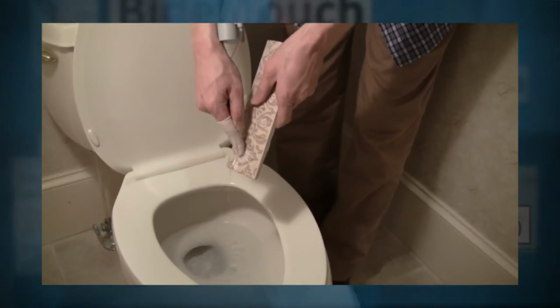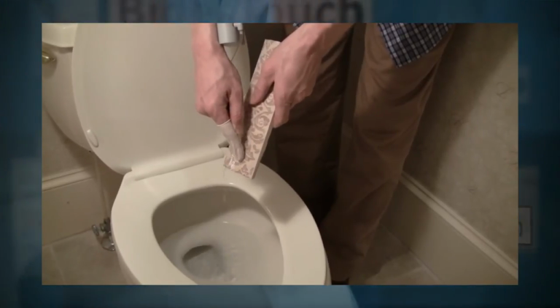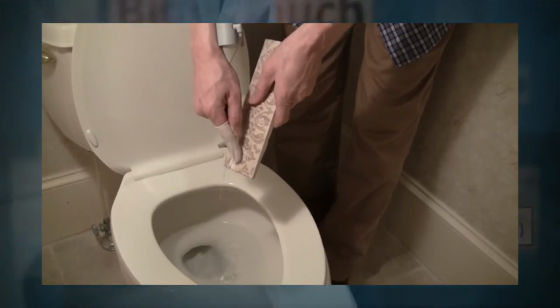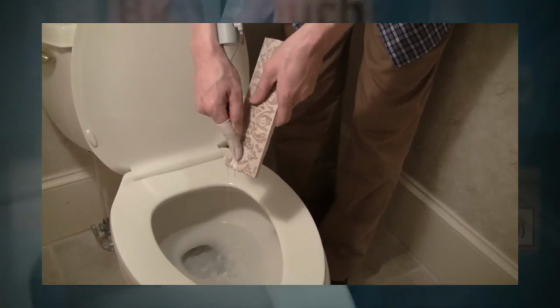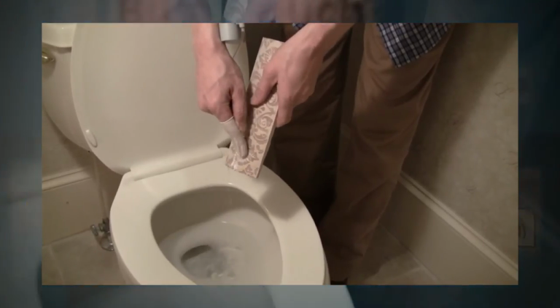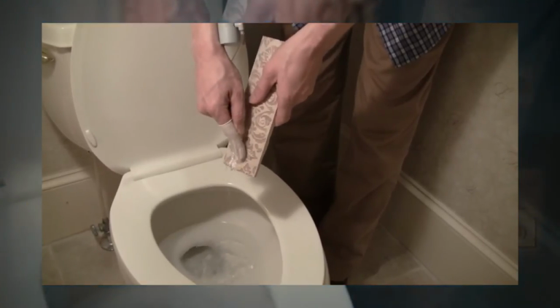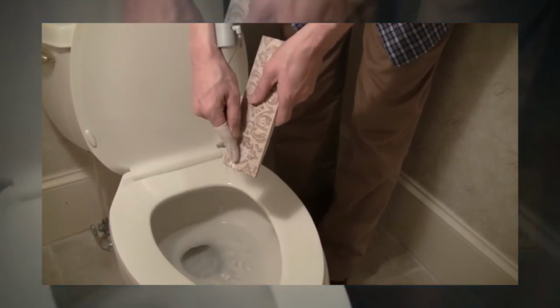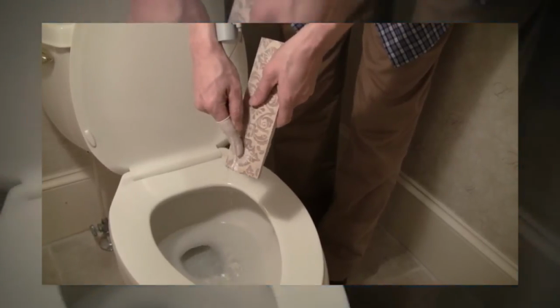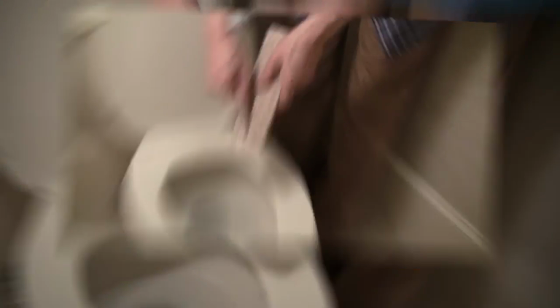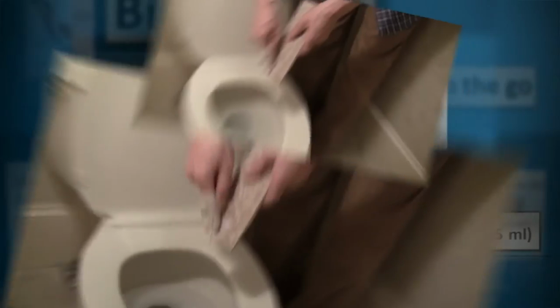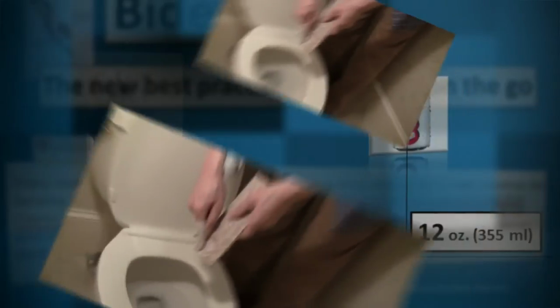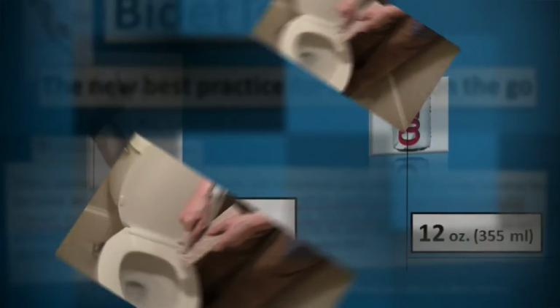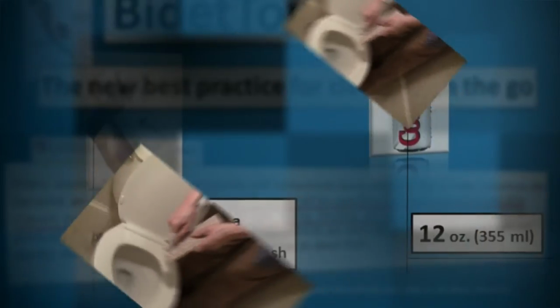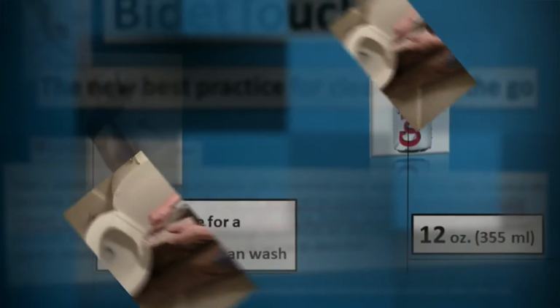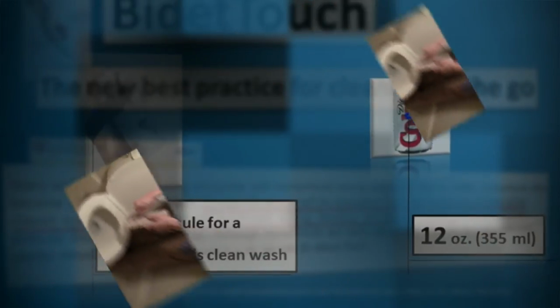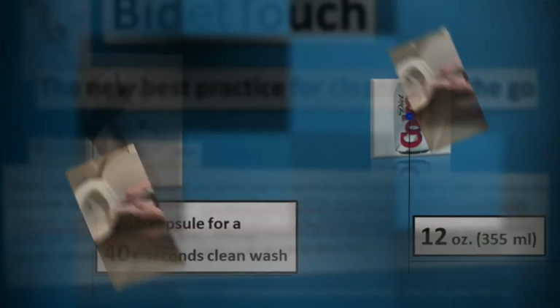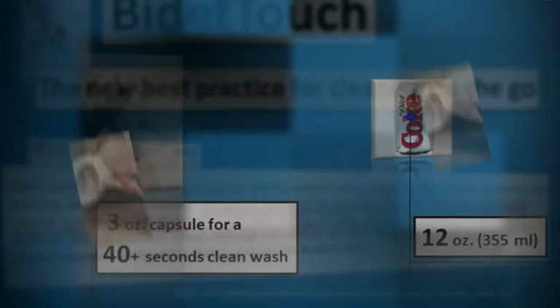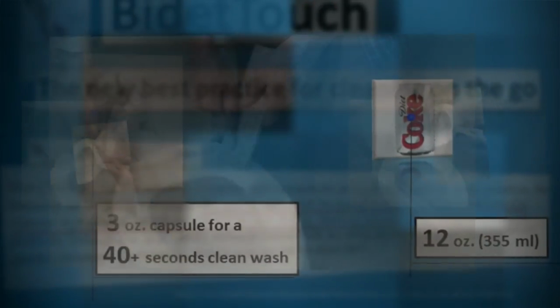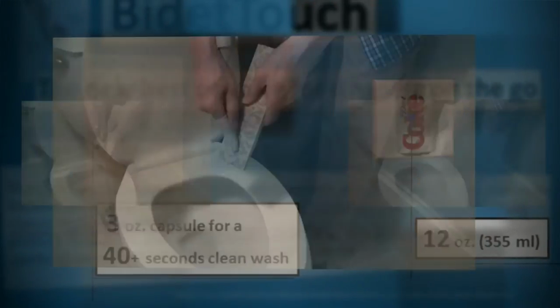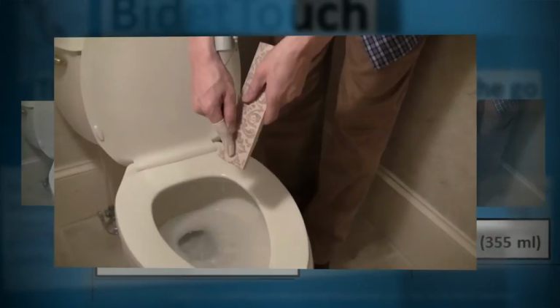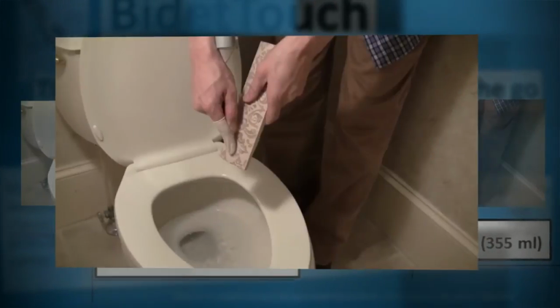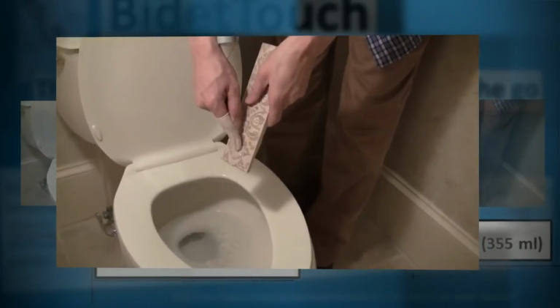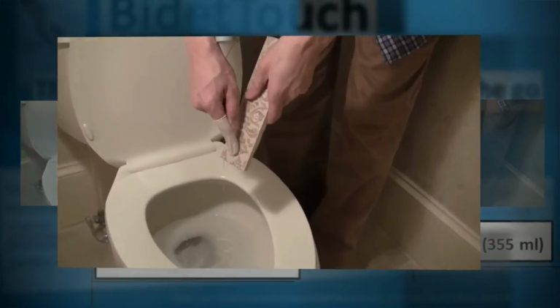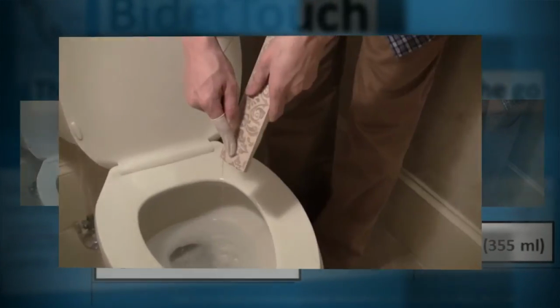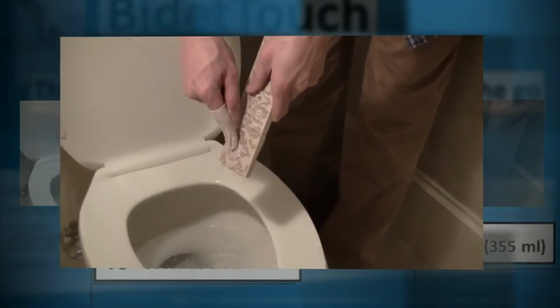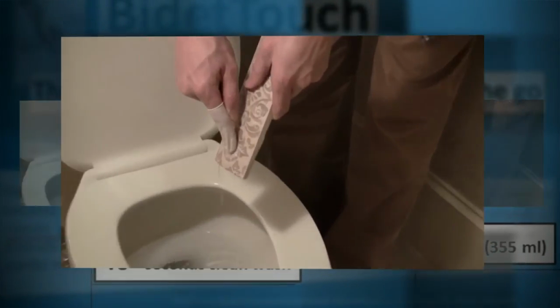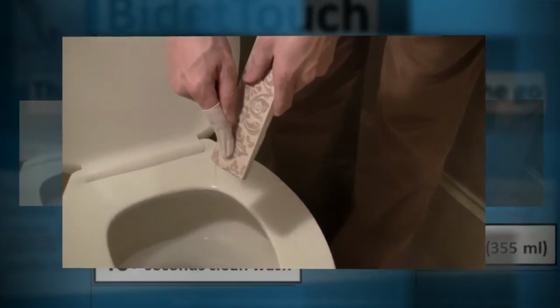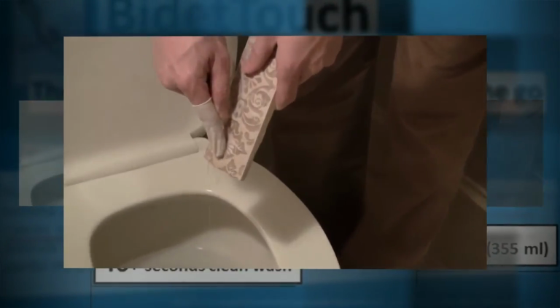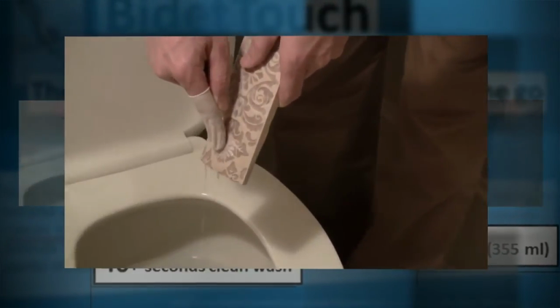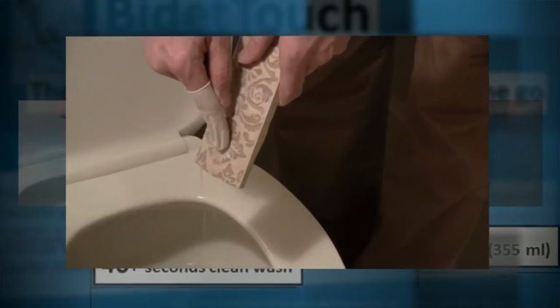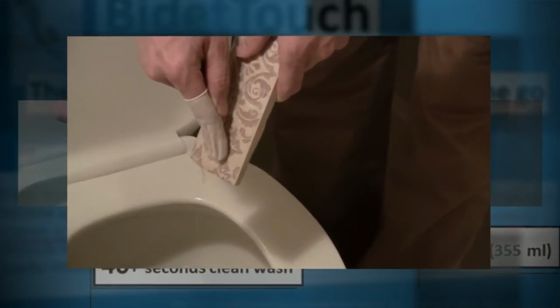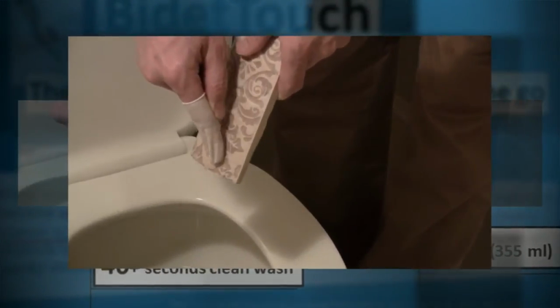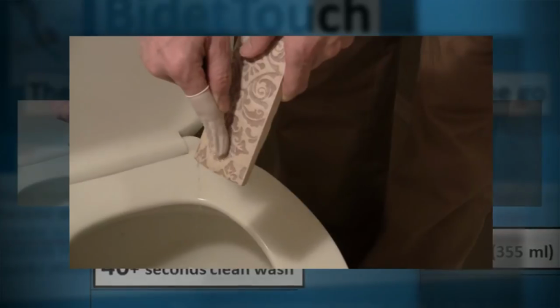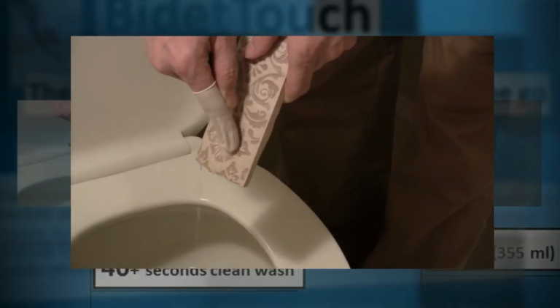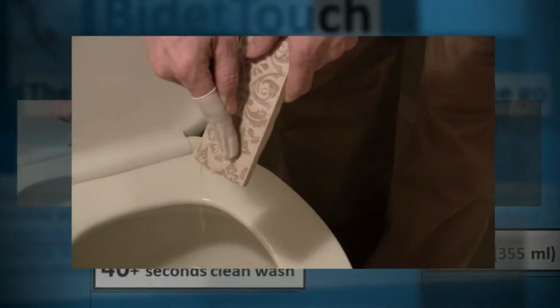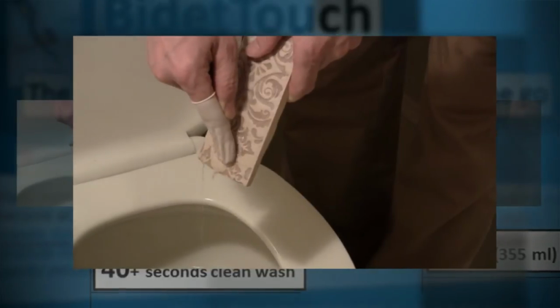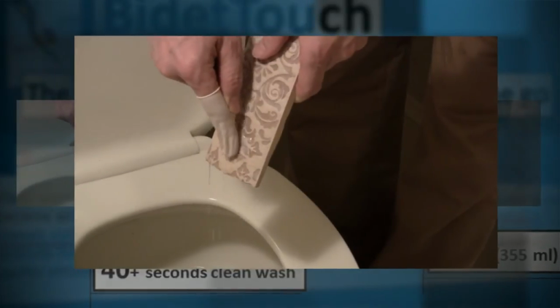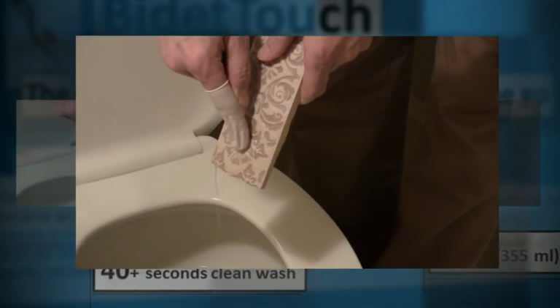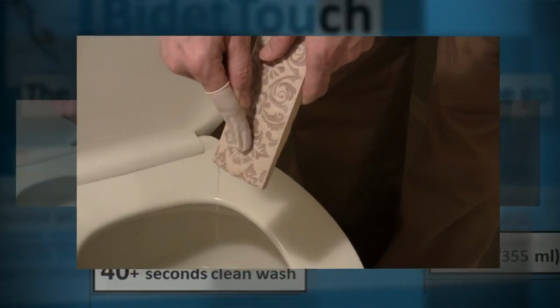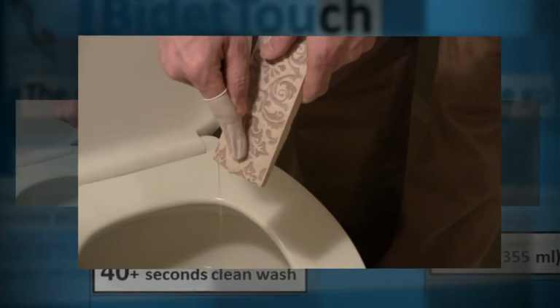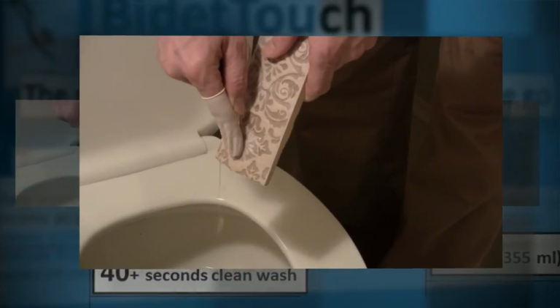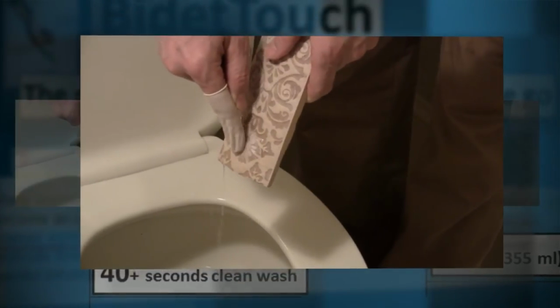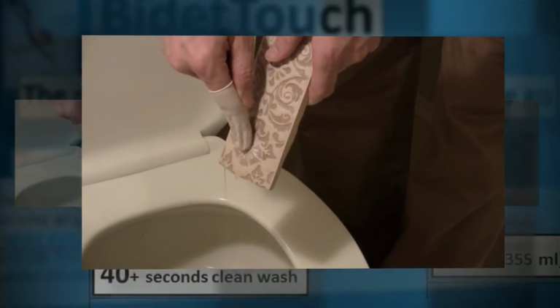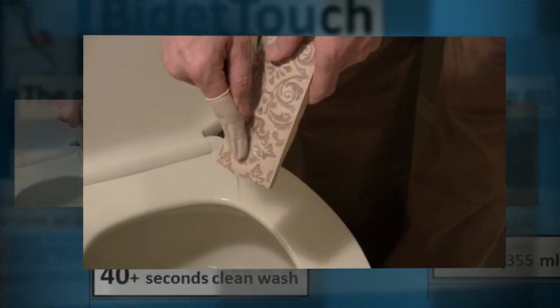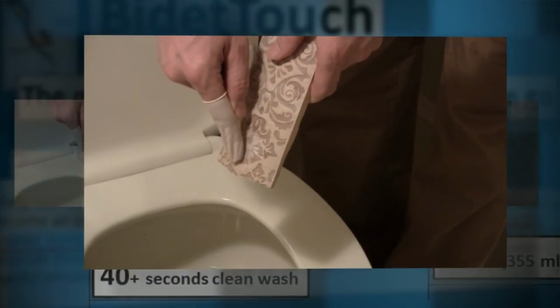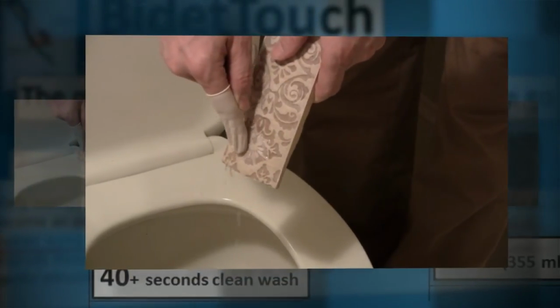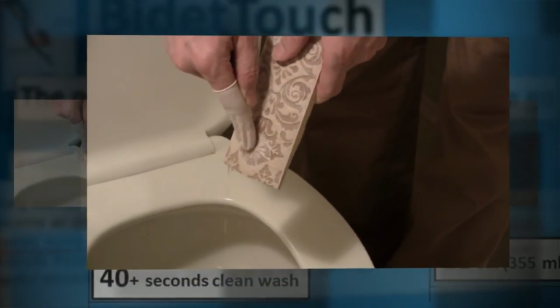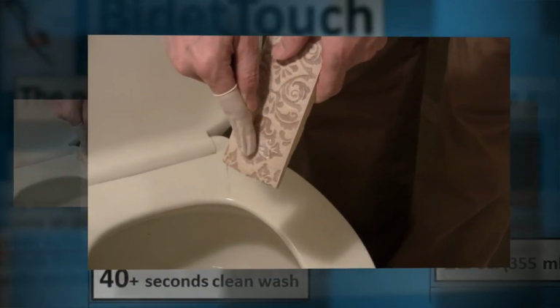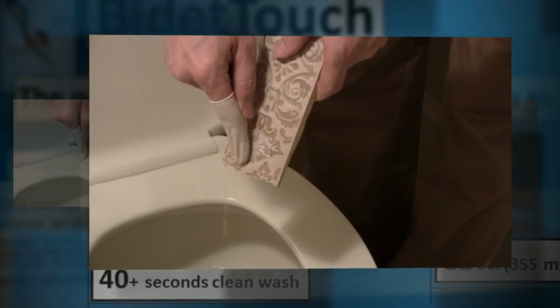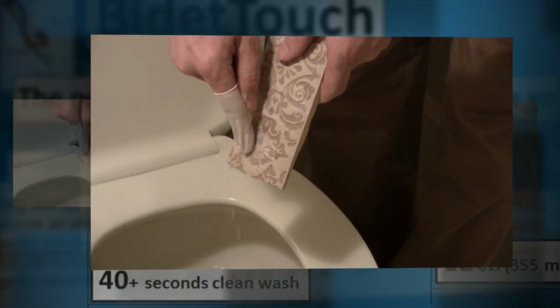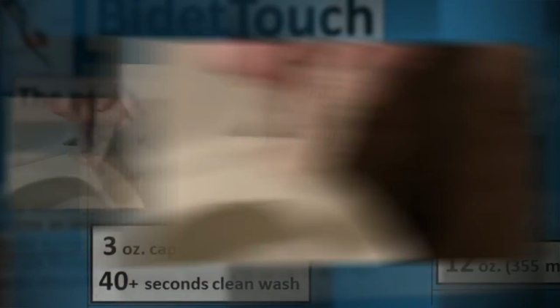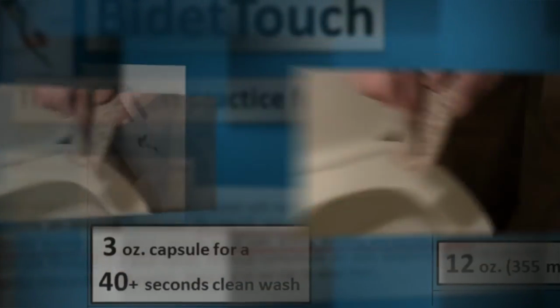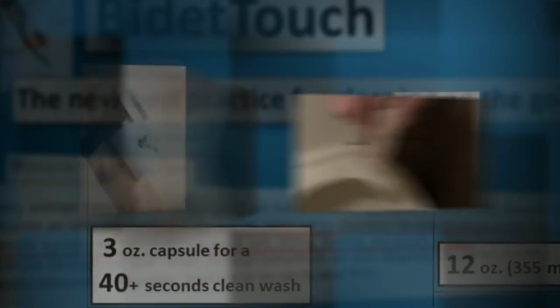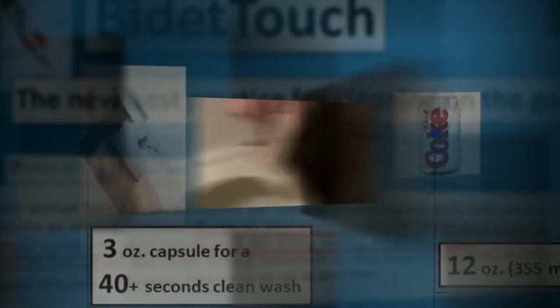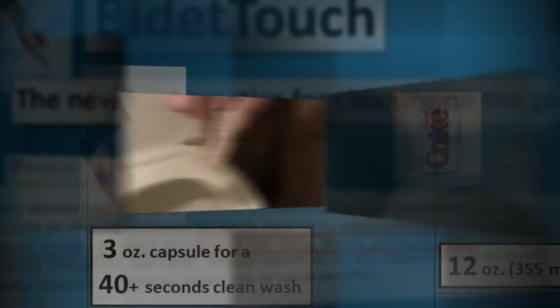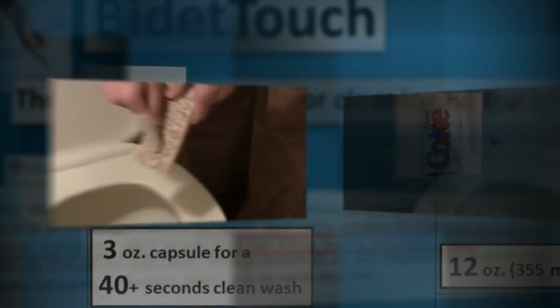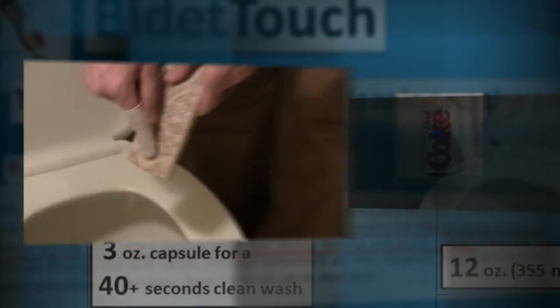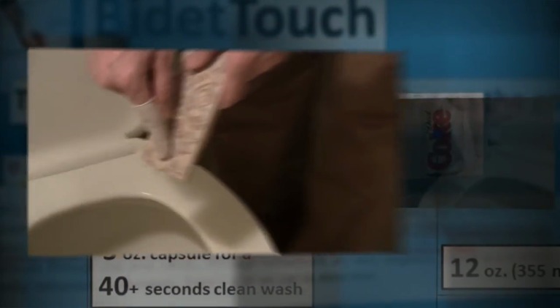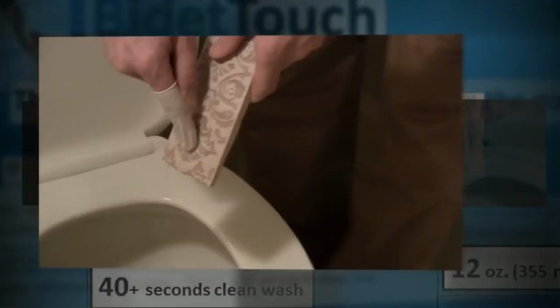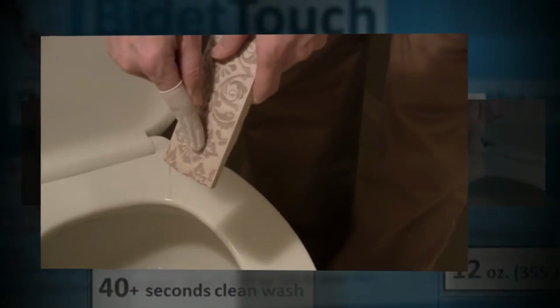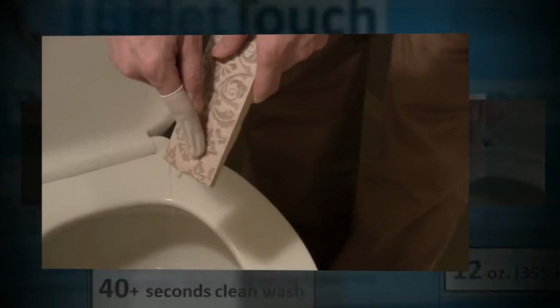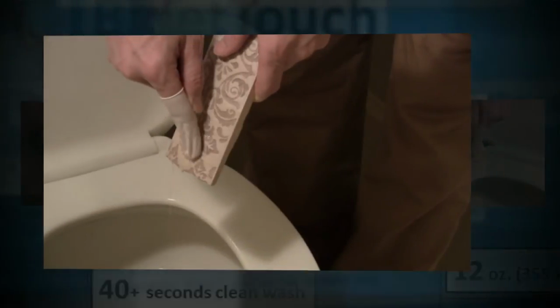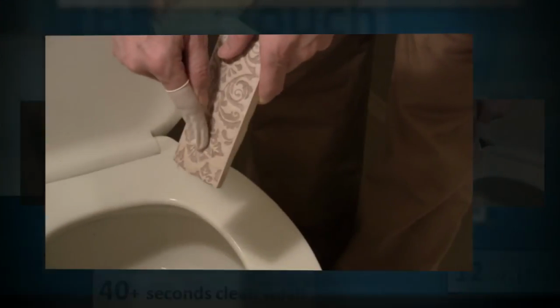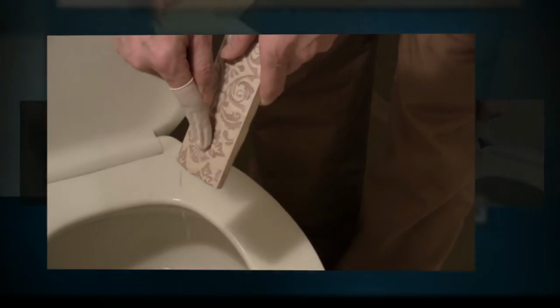It helps the symptoms of both external and internal hemorrhoids. In as short as 20 seconds, you could thoroughly clean the target area.